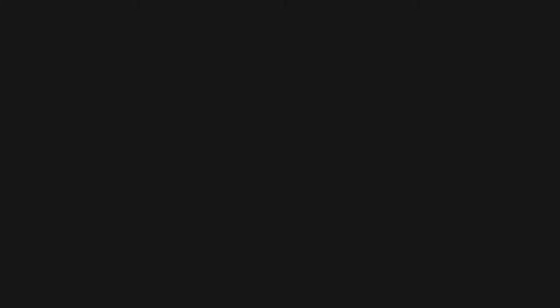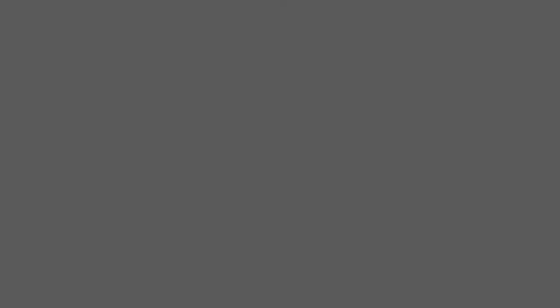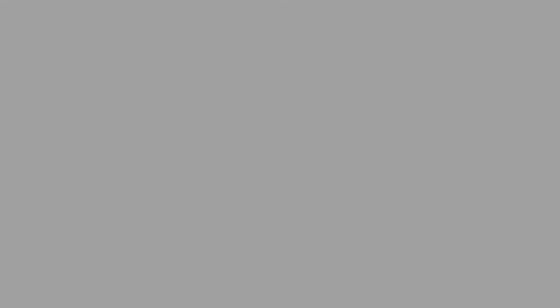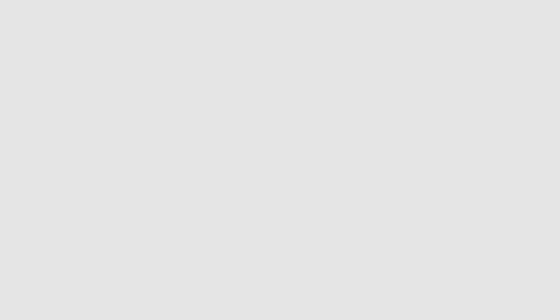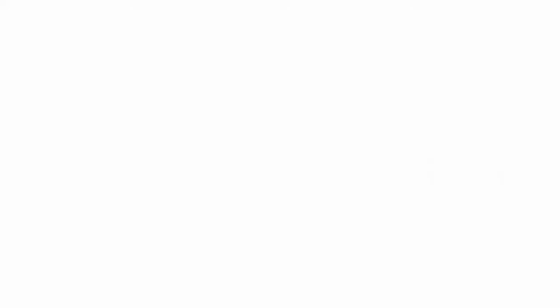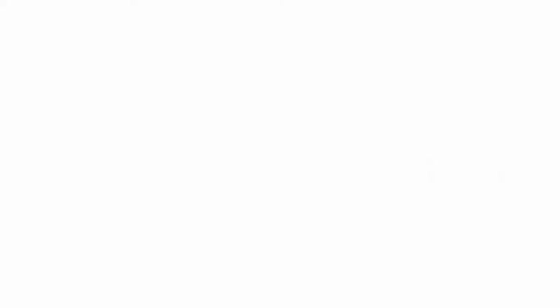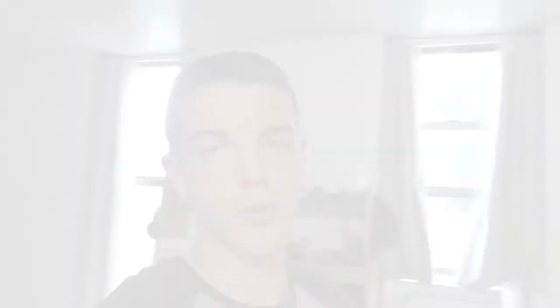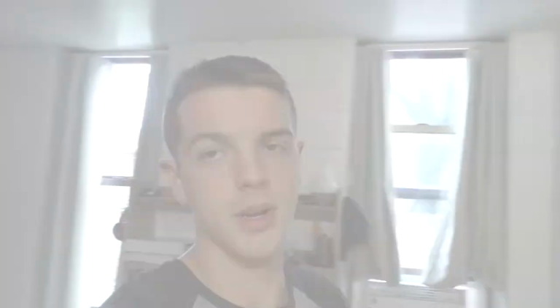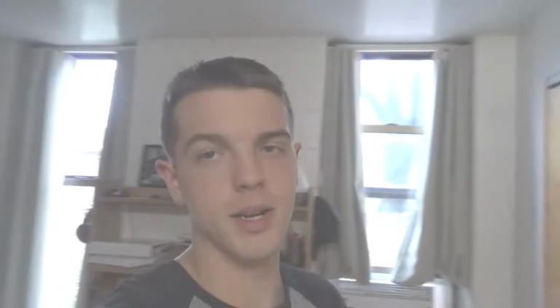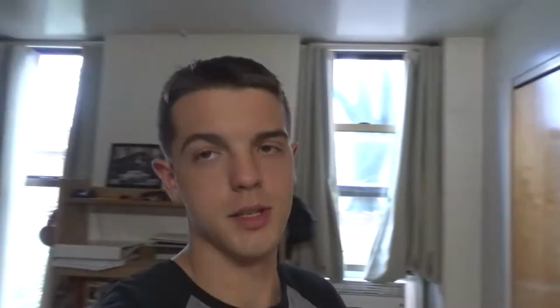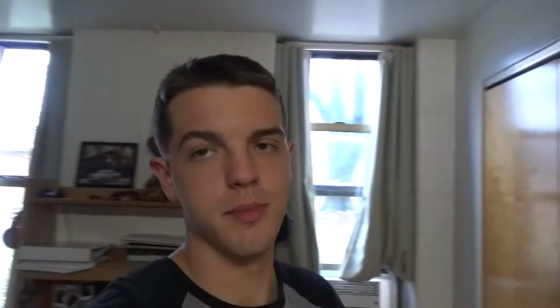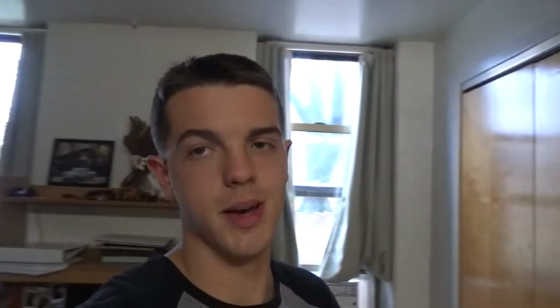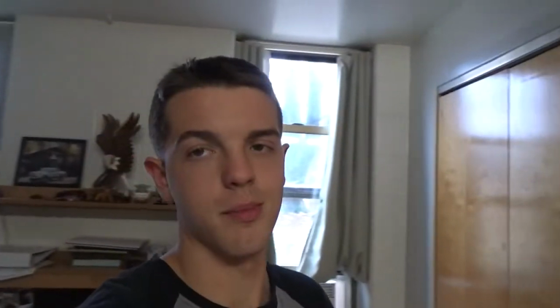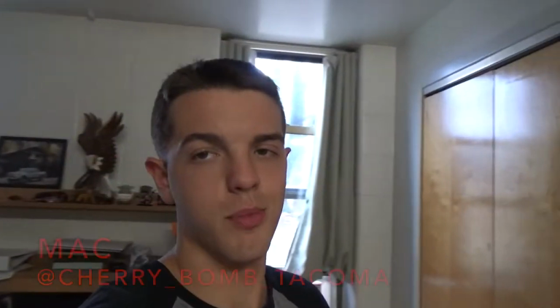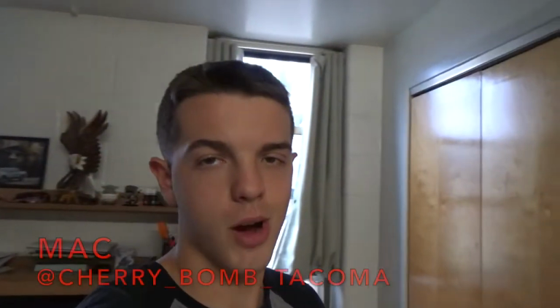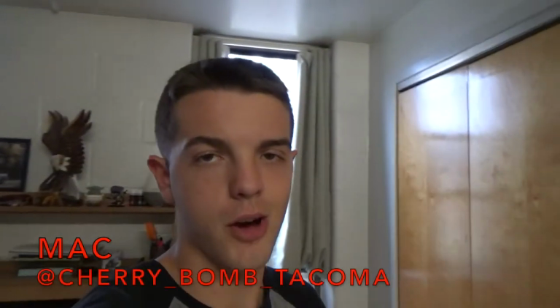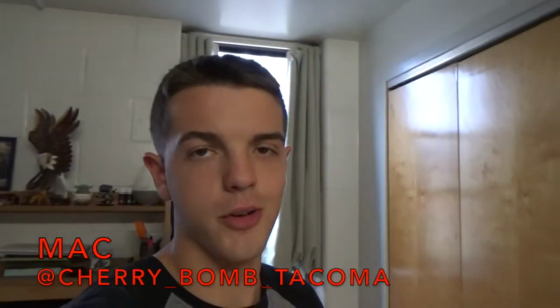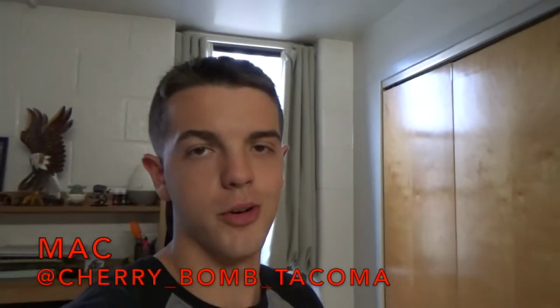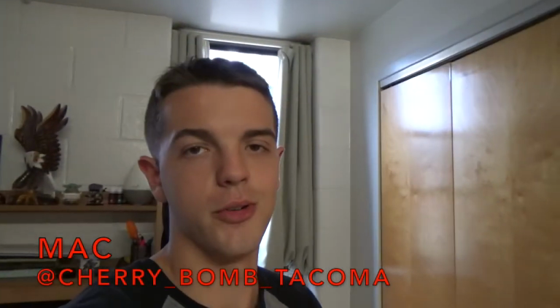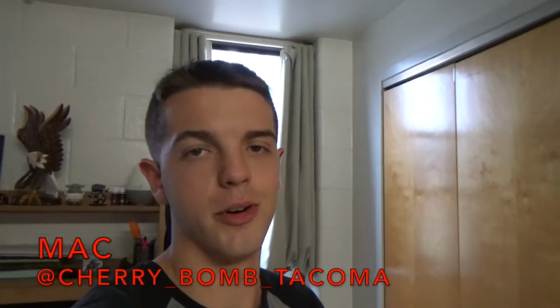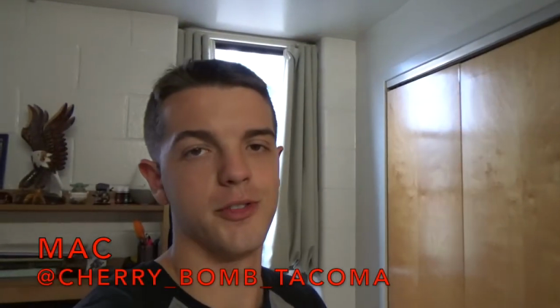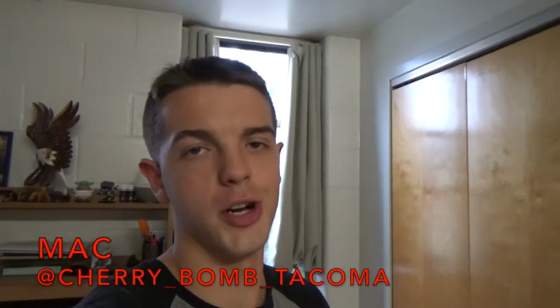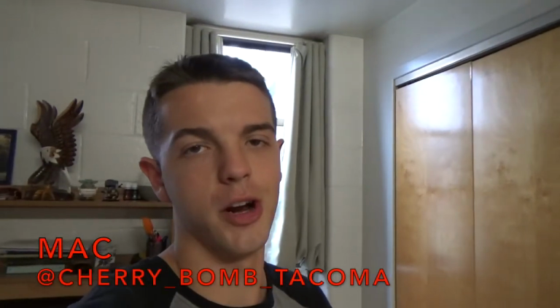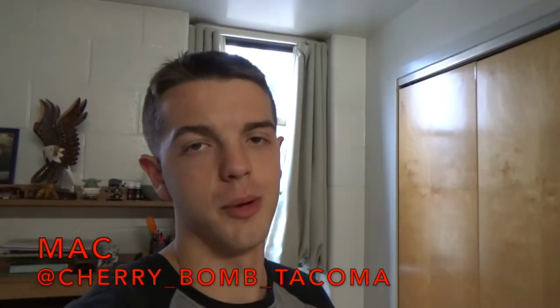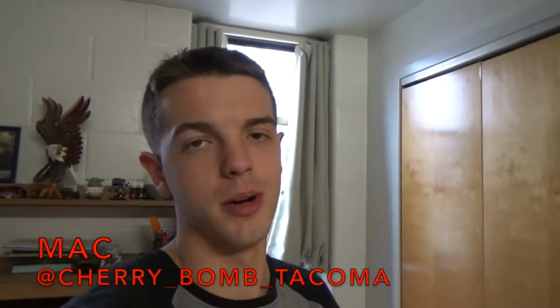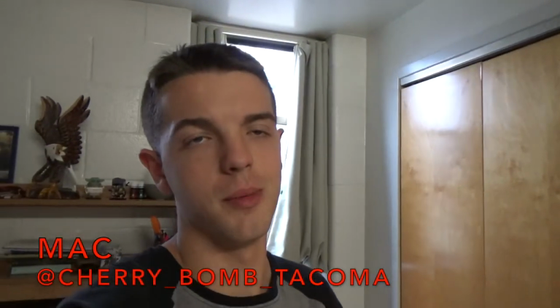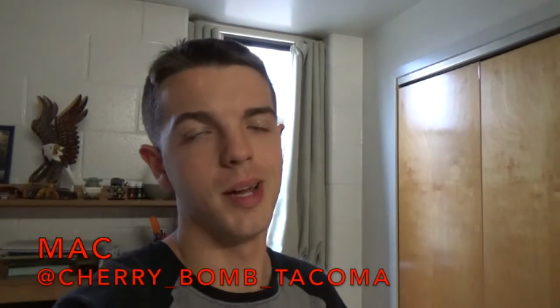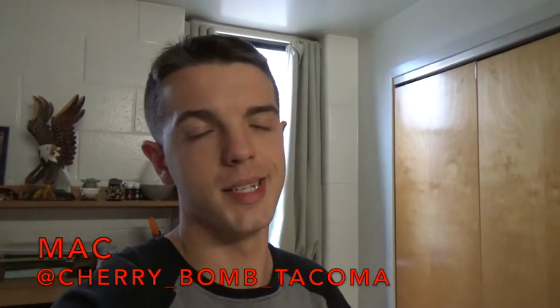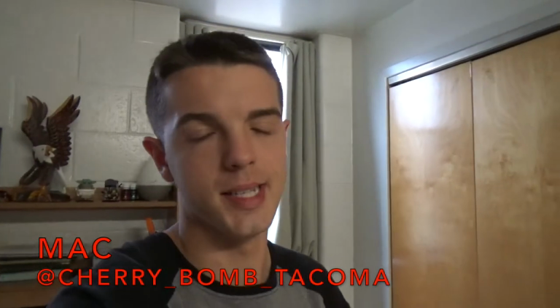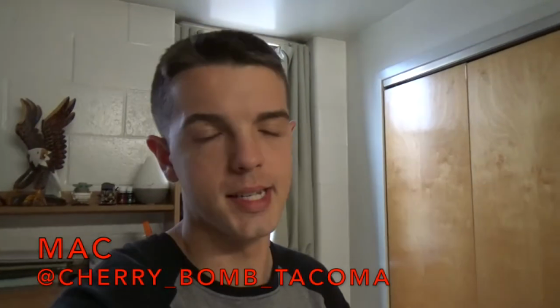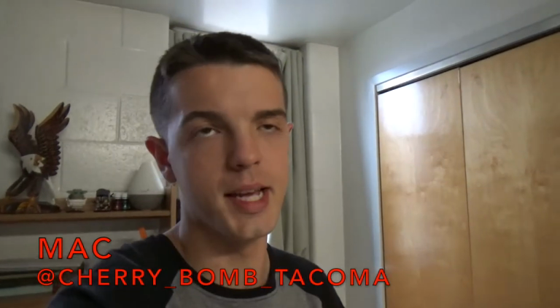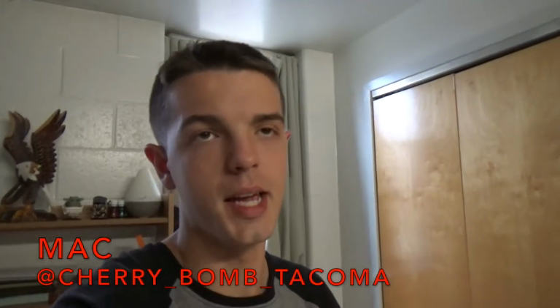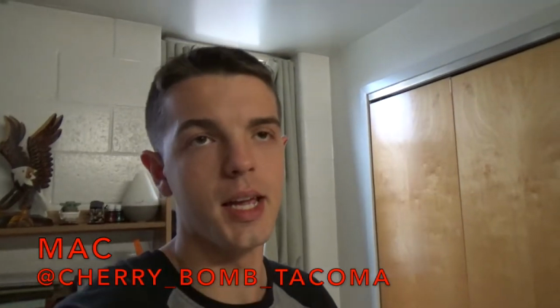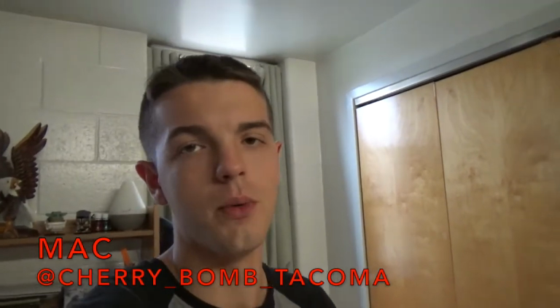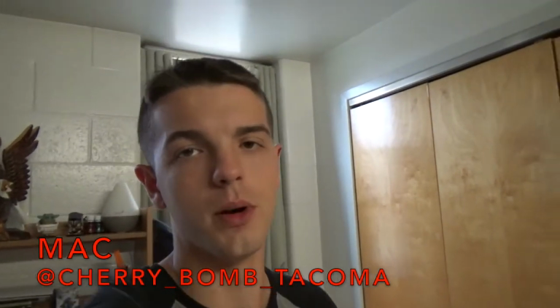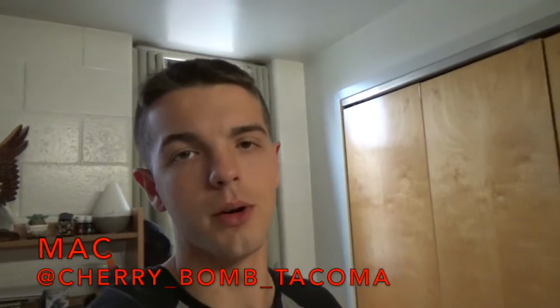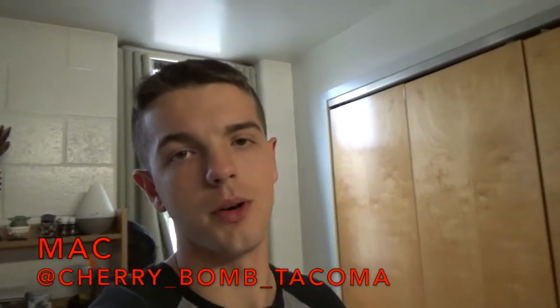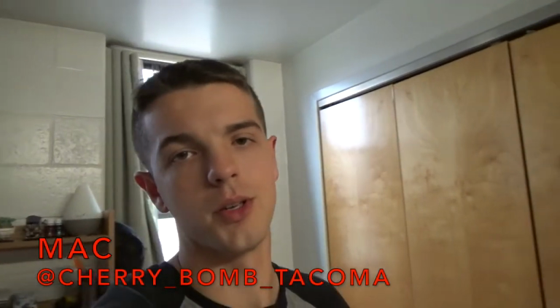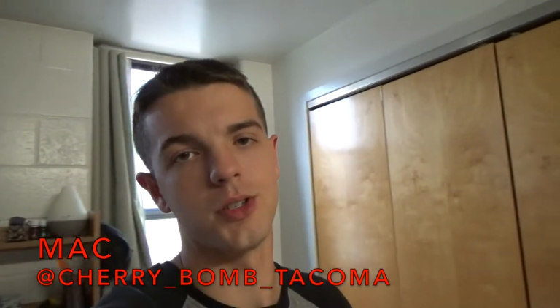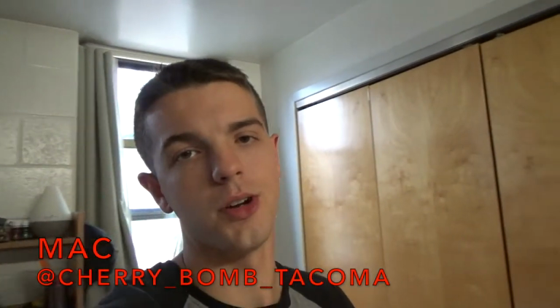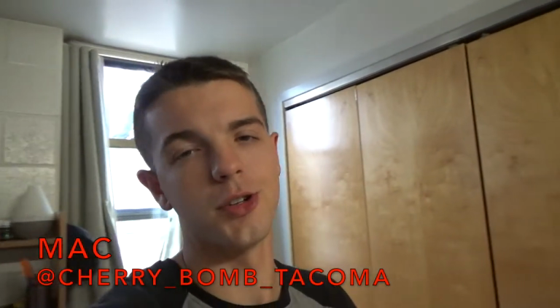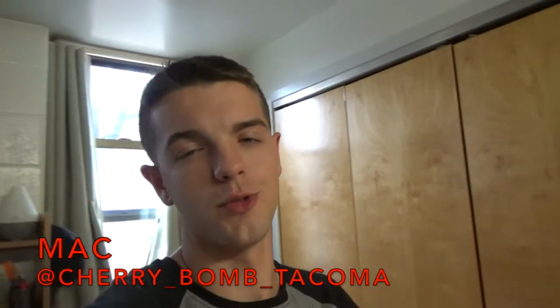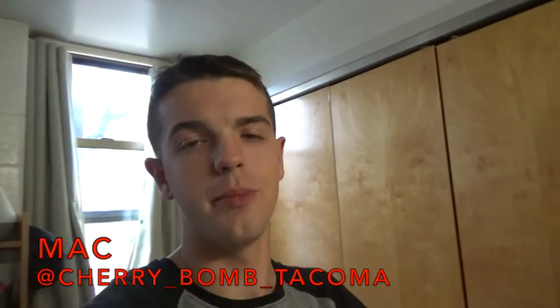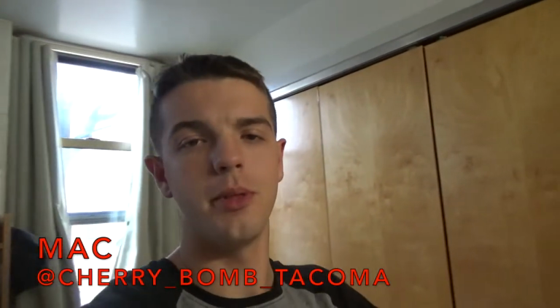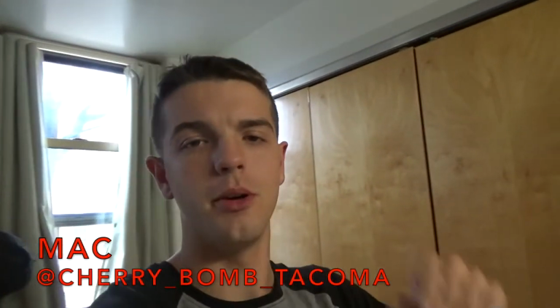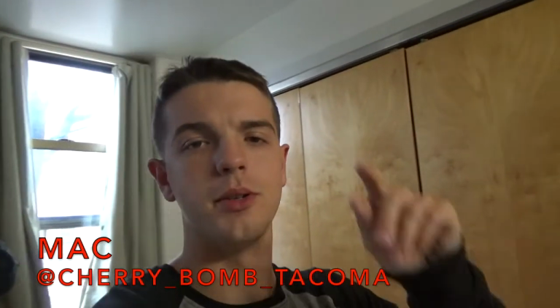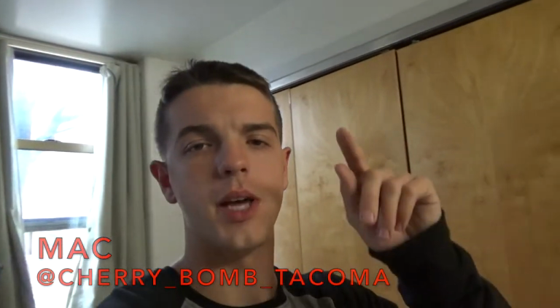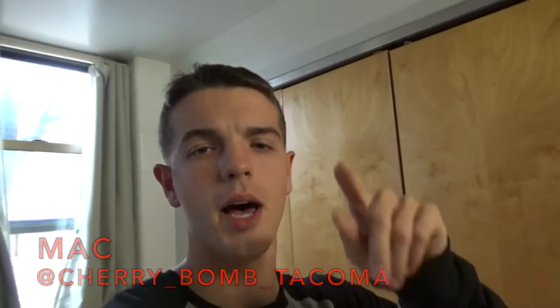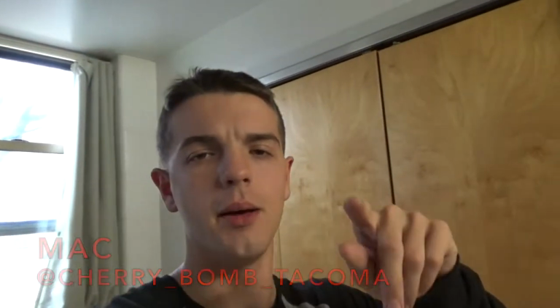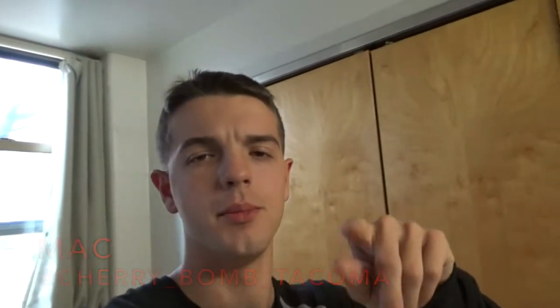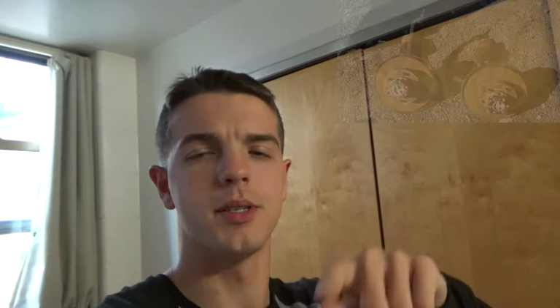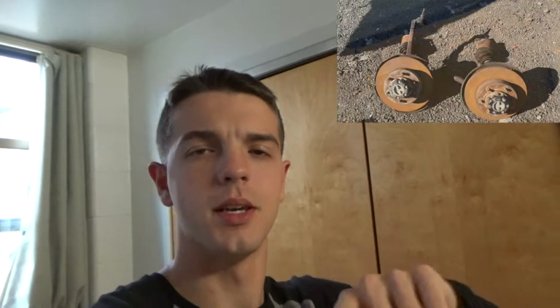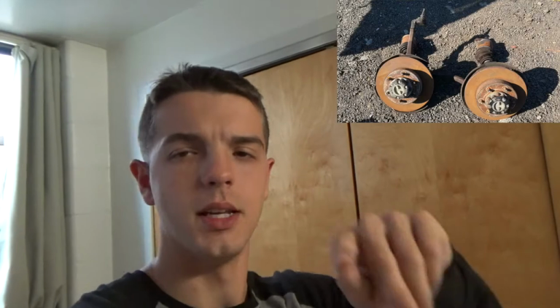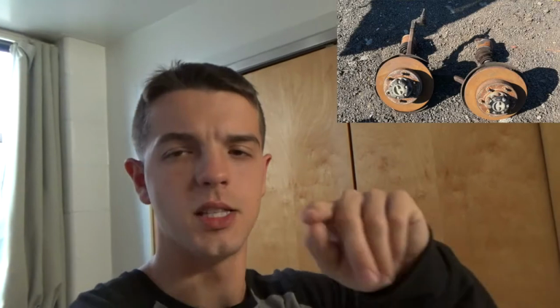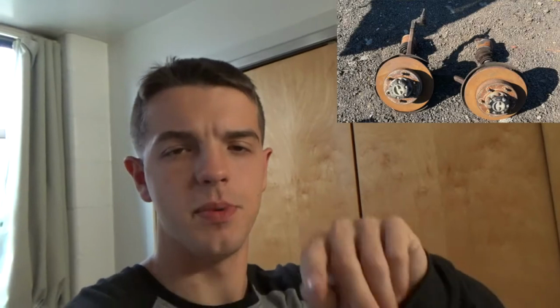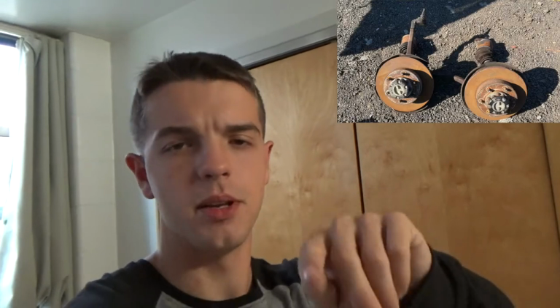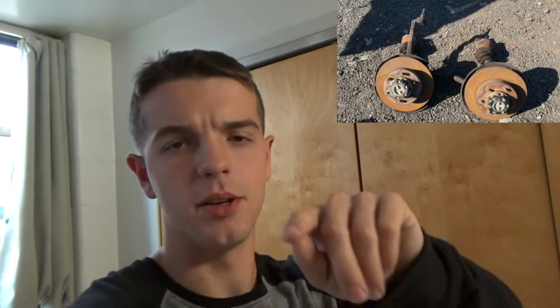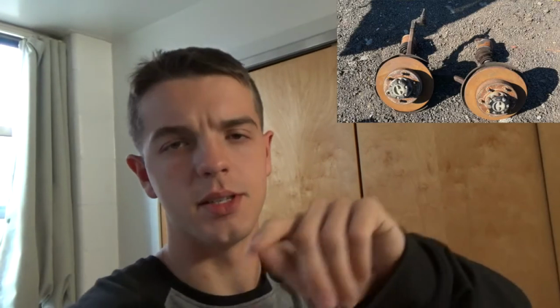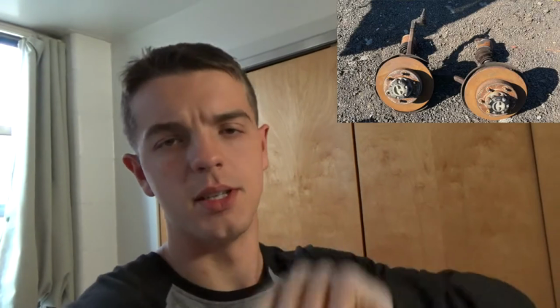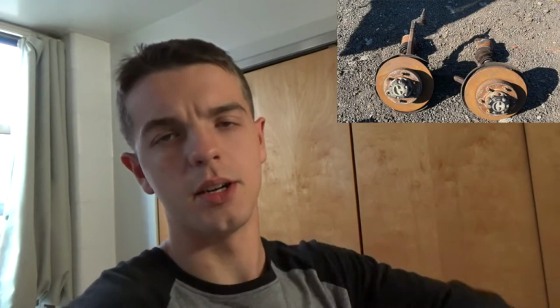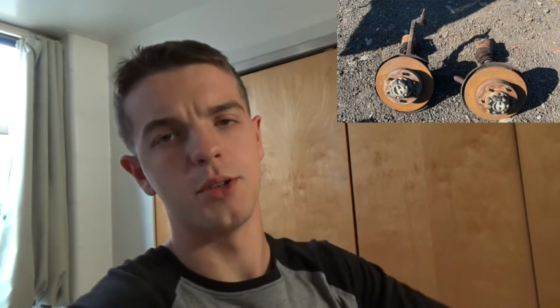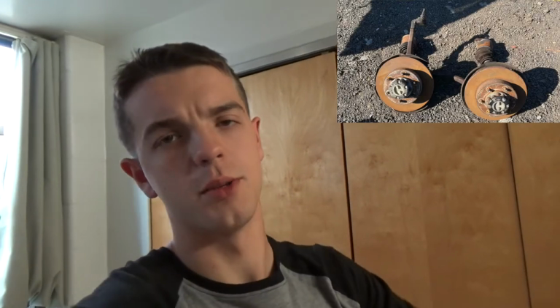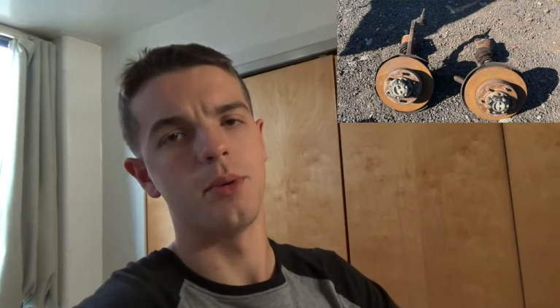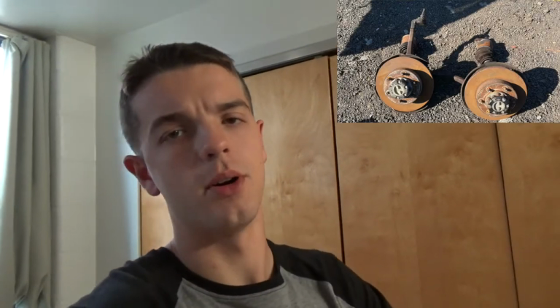Good morning, it is Mac, proud owner of Cherry Bomb, and today we're going to start to rip those hubs and spindles and knuckles apart.